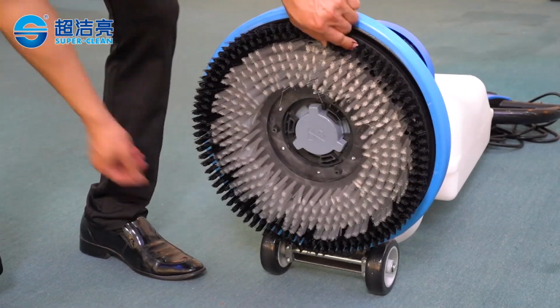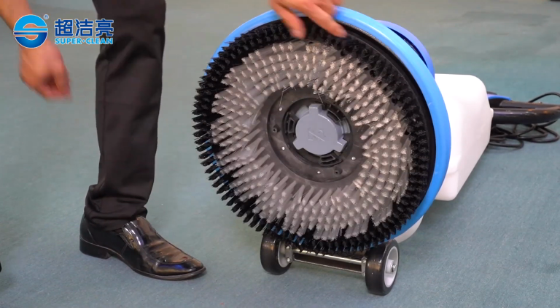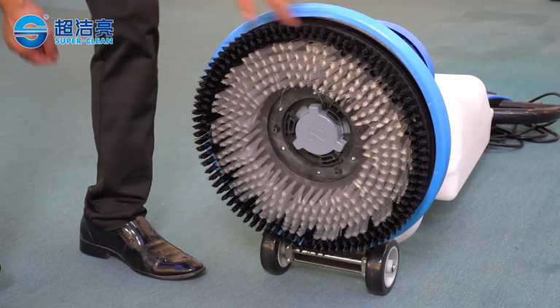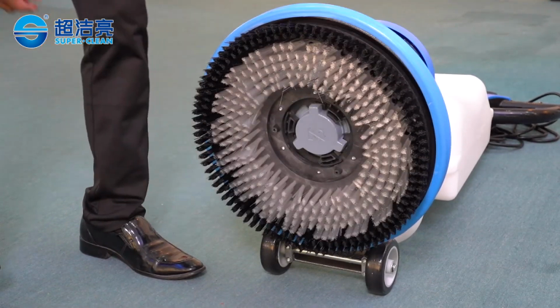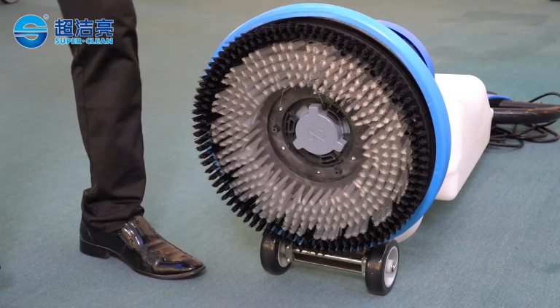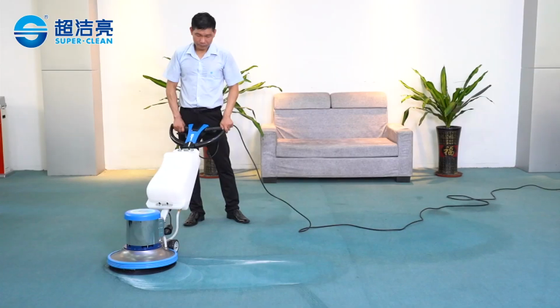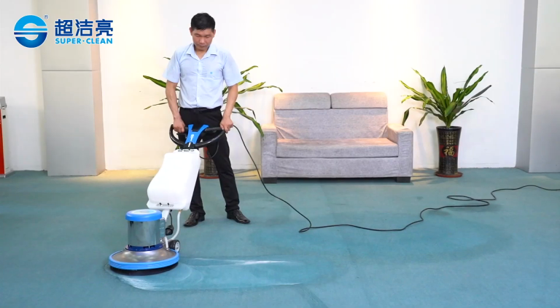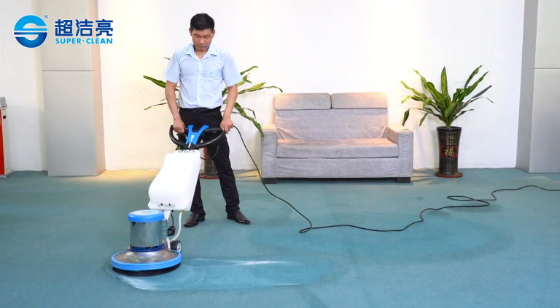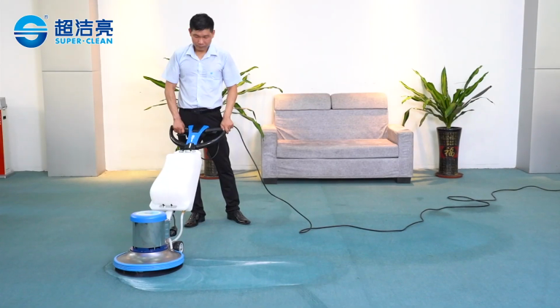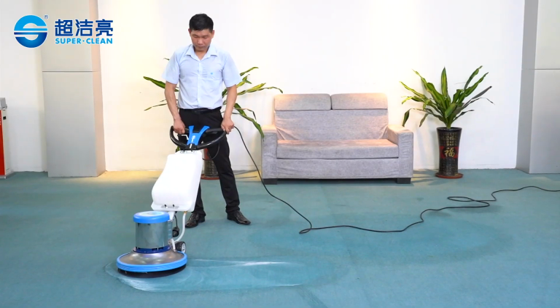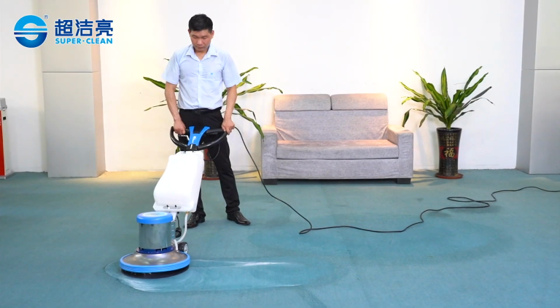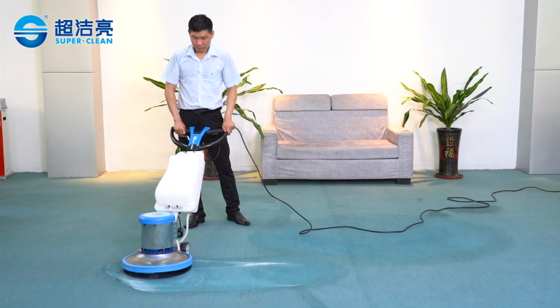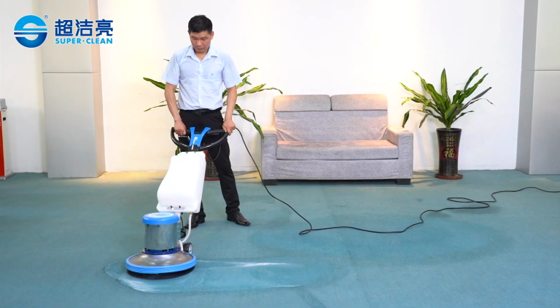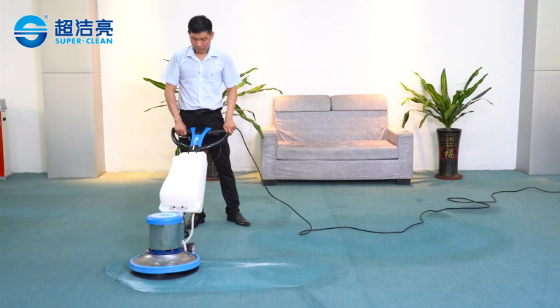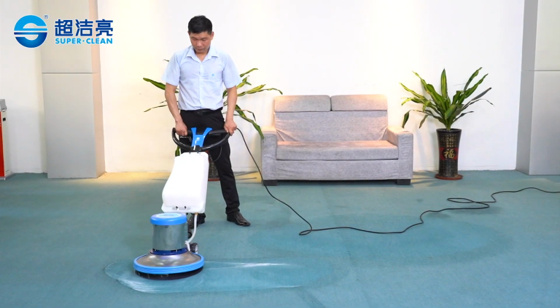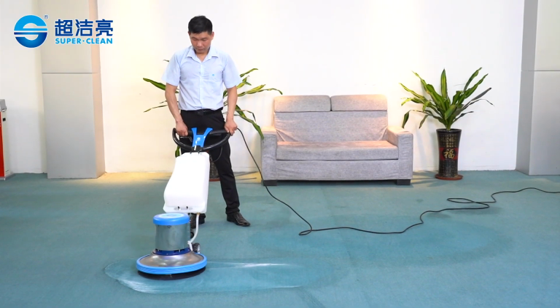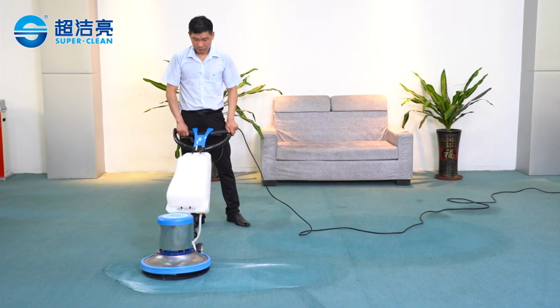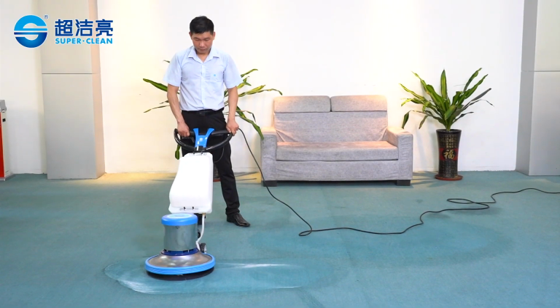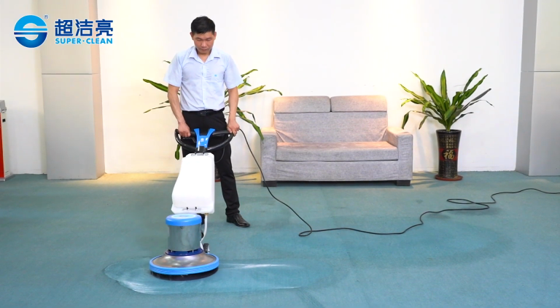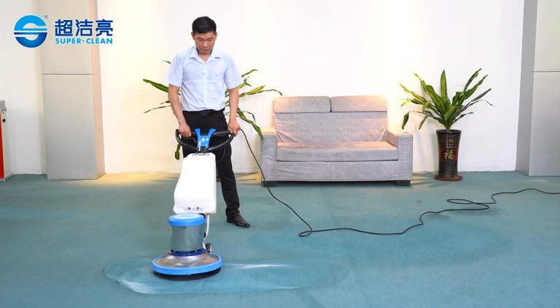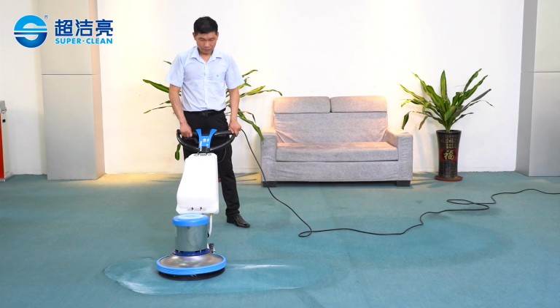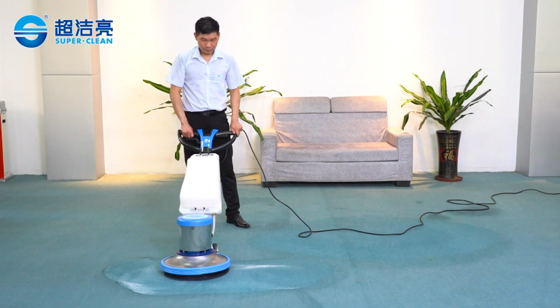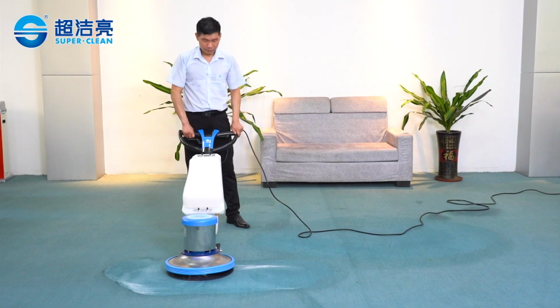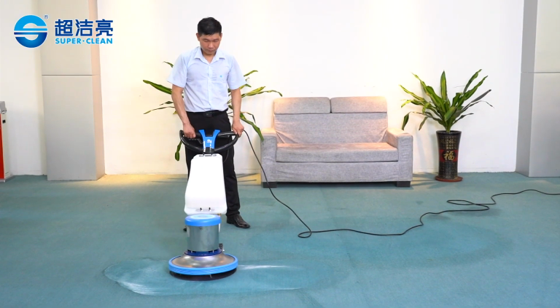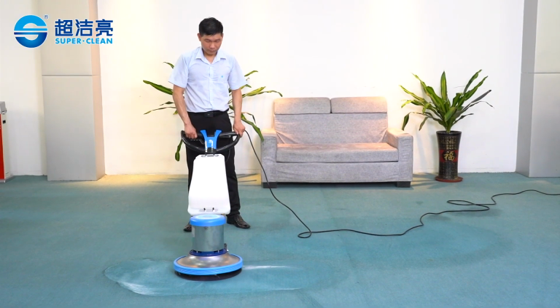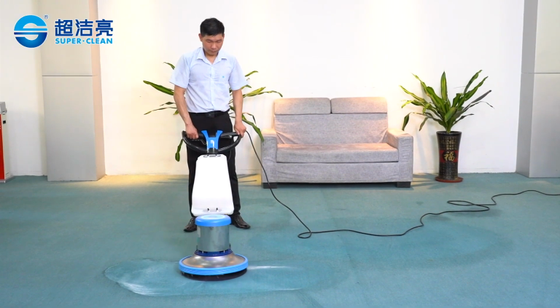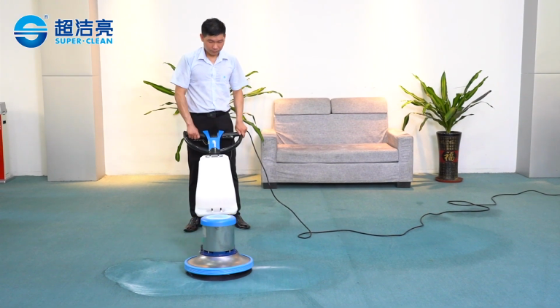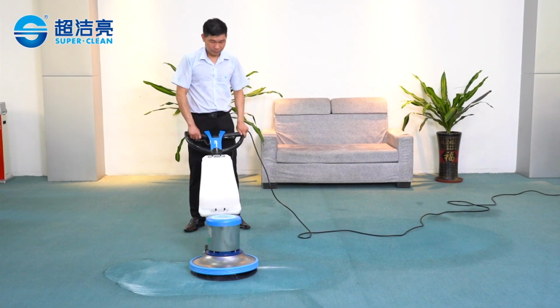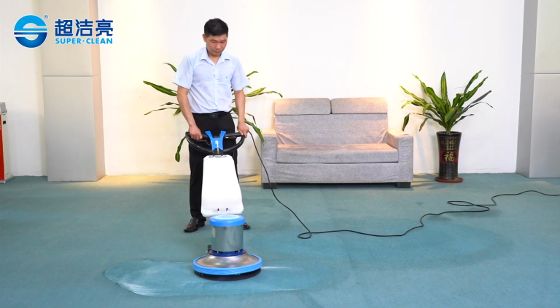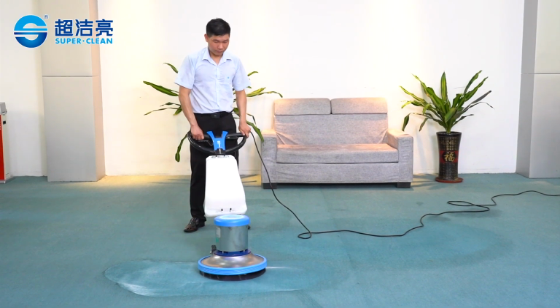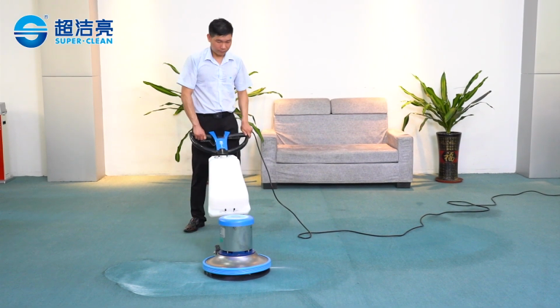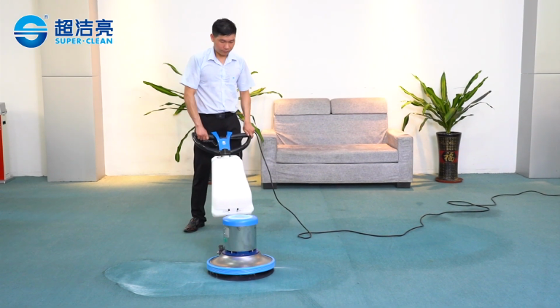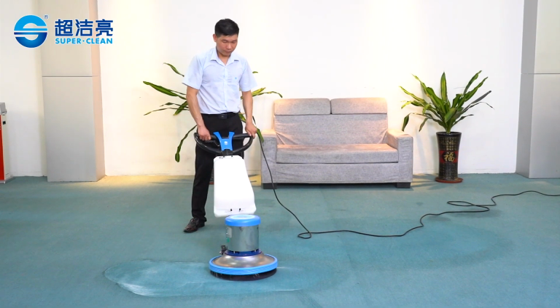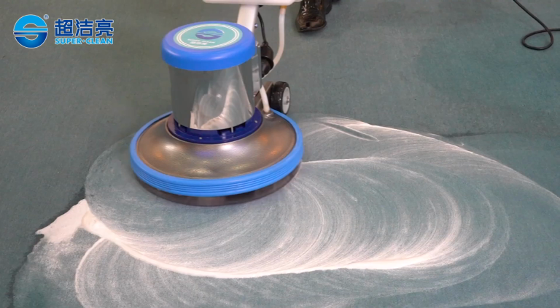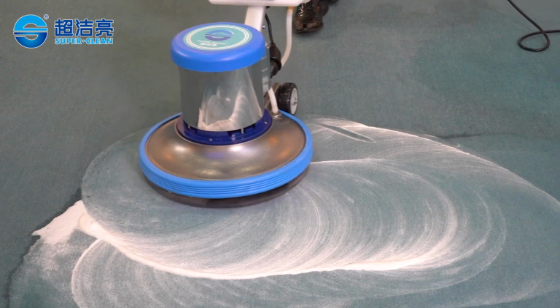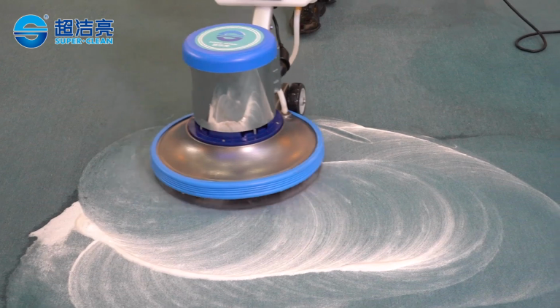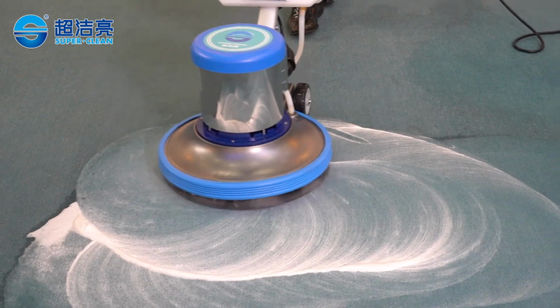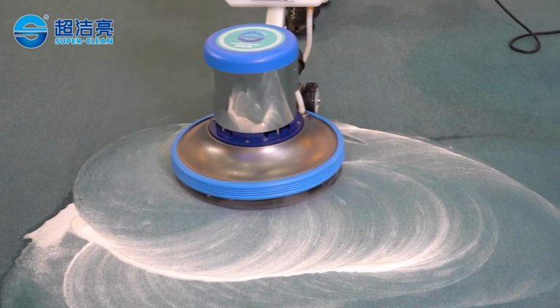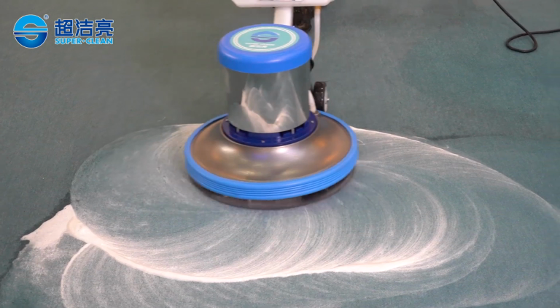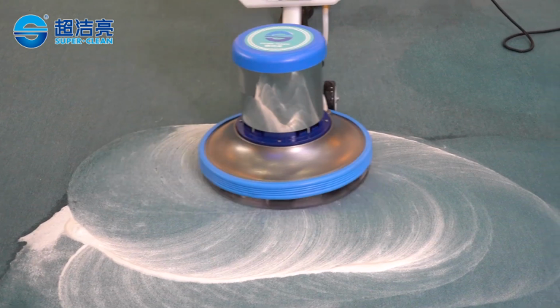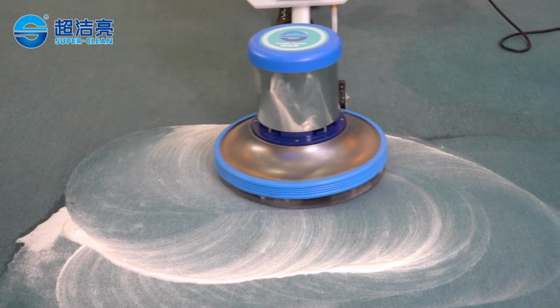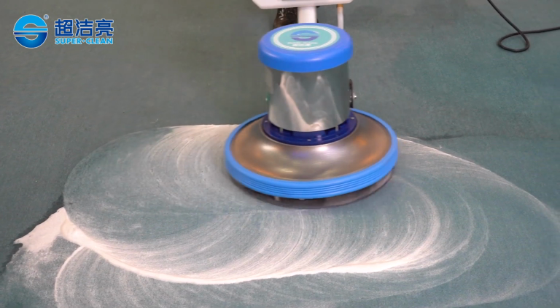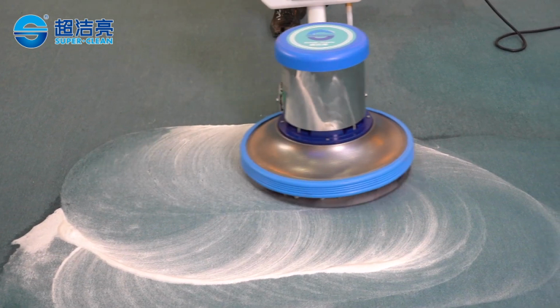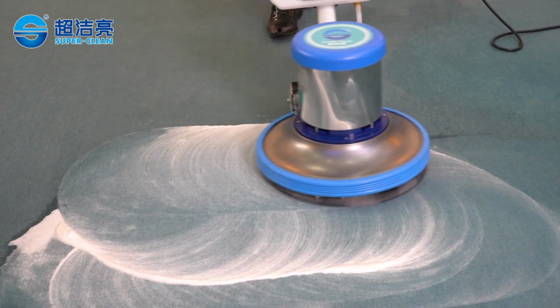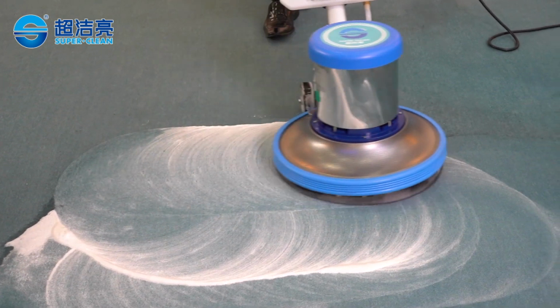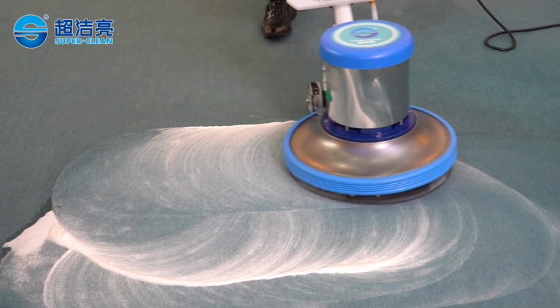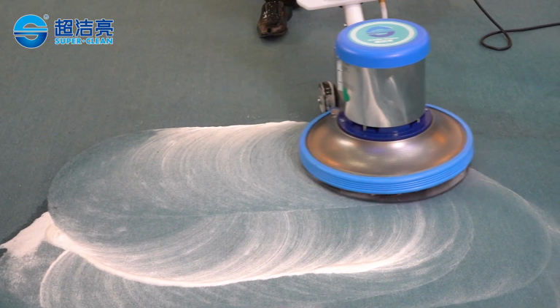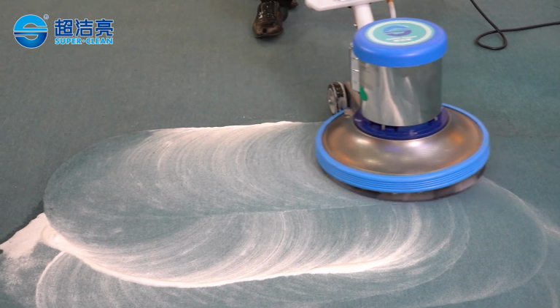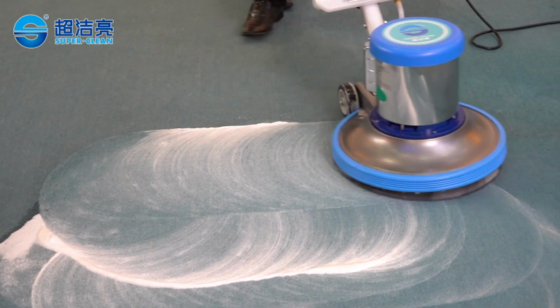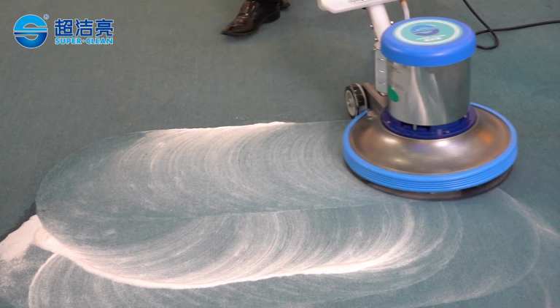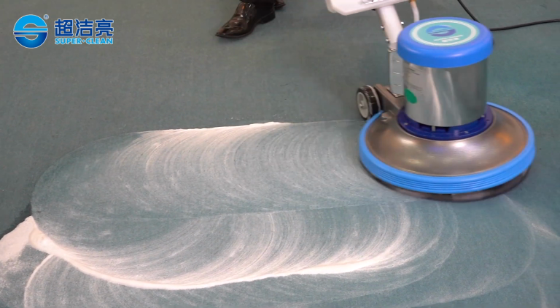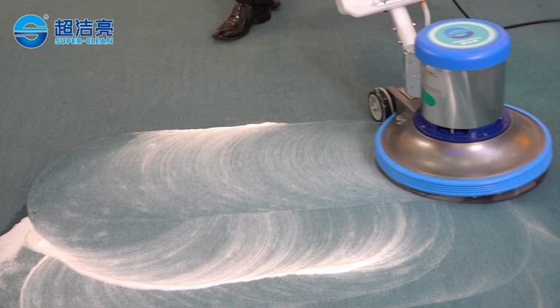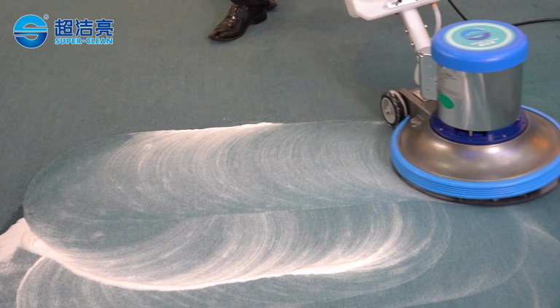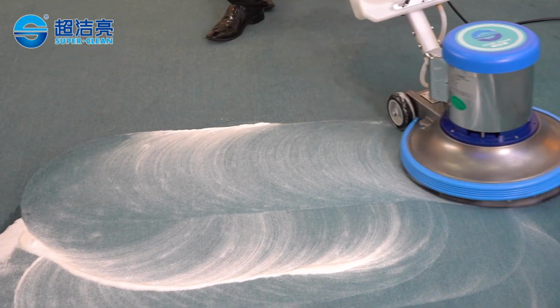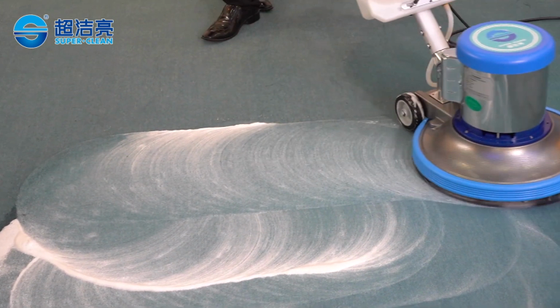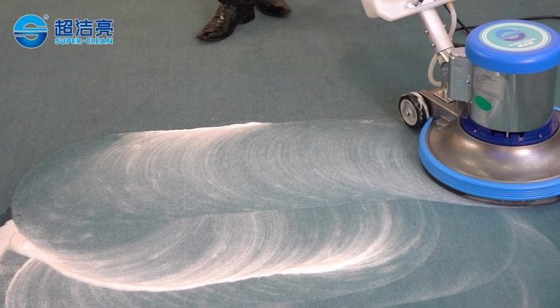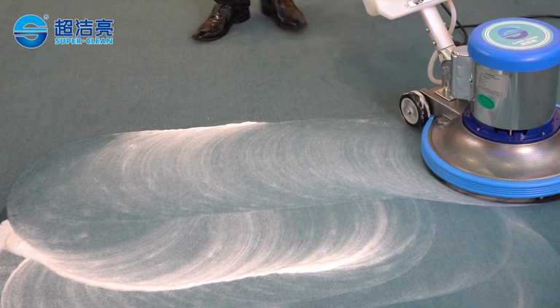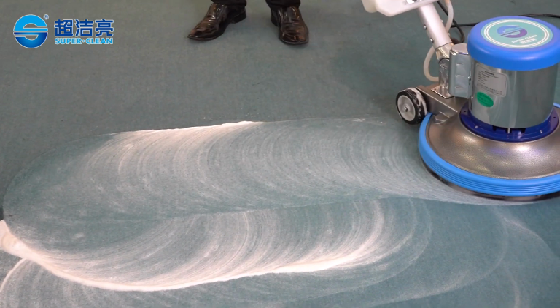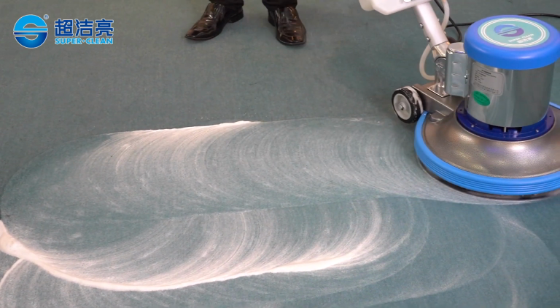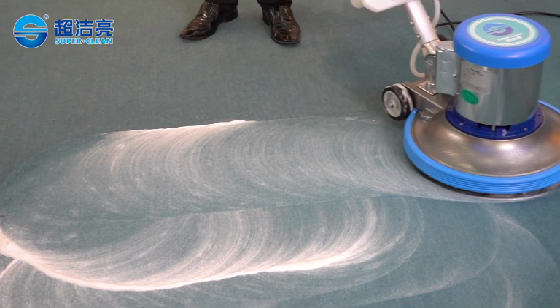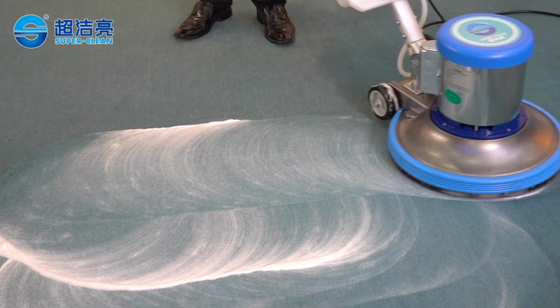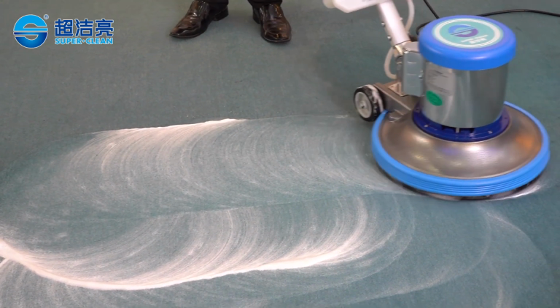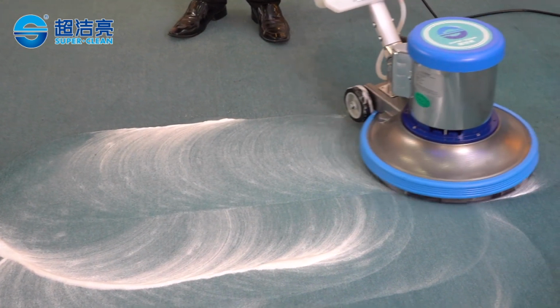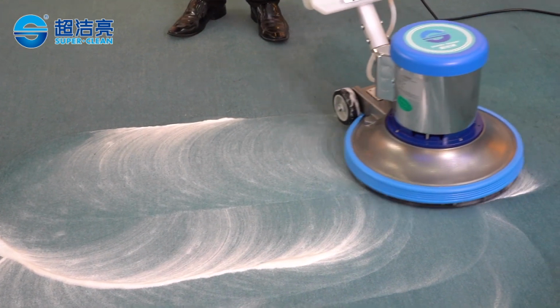SC-002 is one brushing machine that is easy to install and simple to operate. Your cleaning expert.